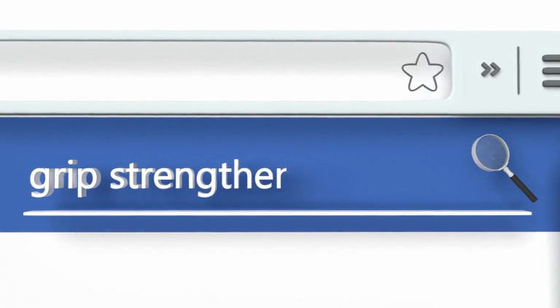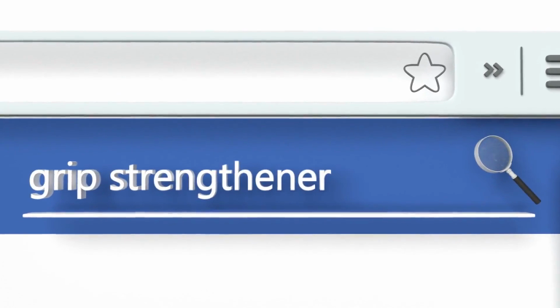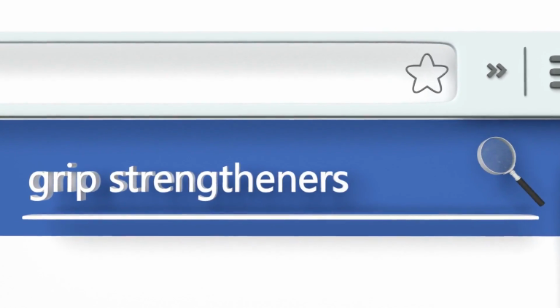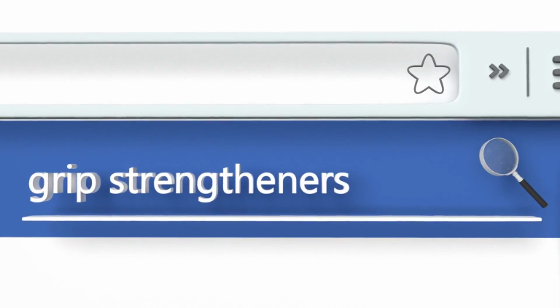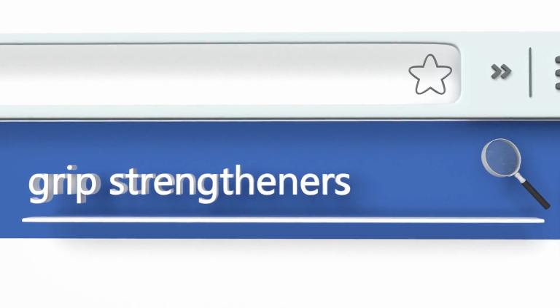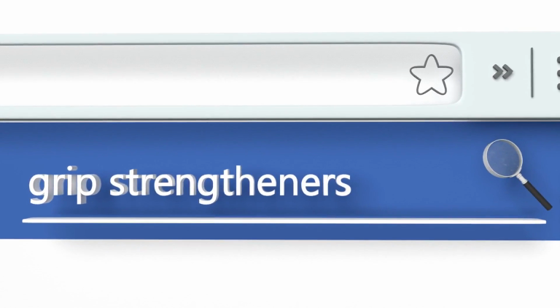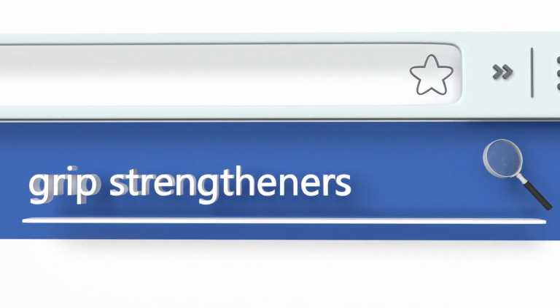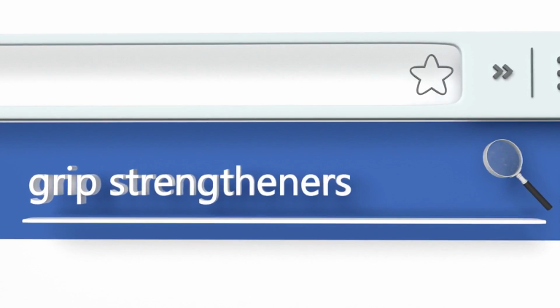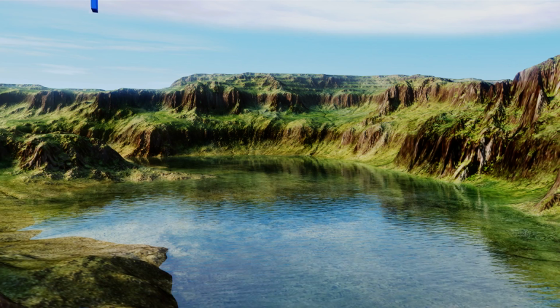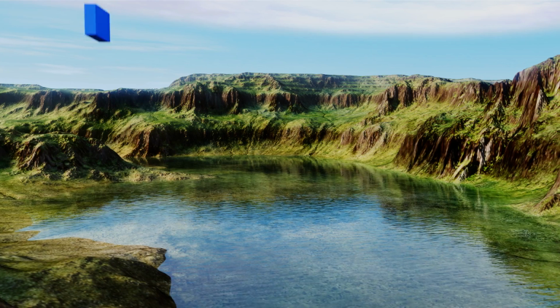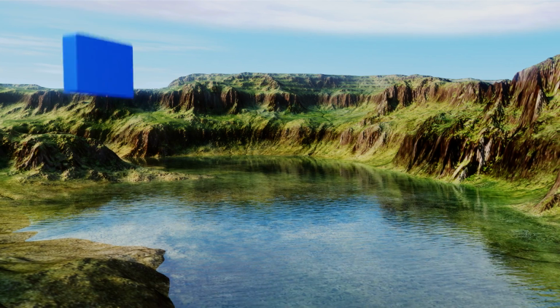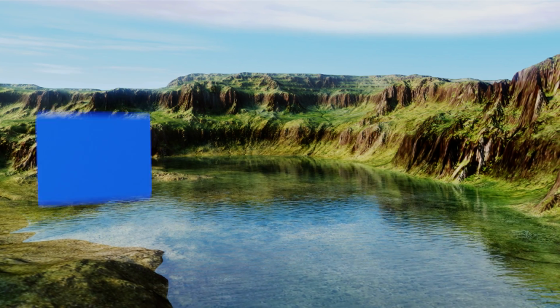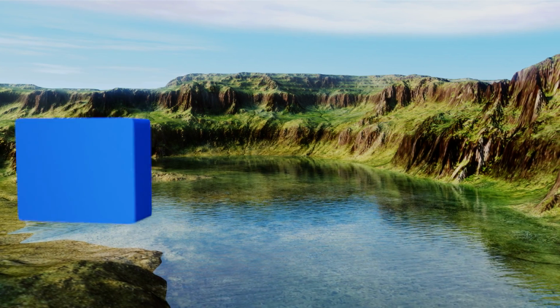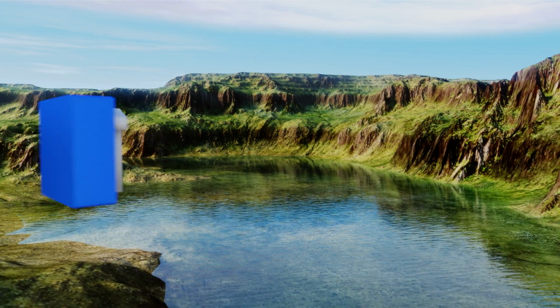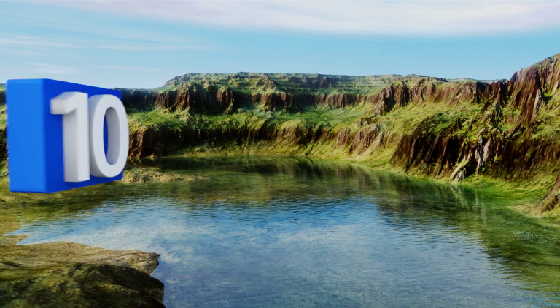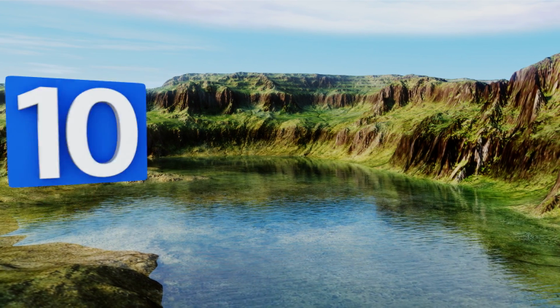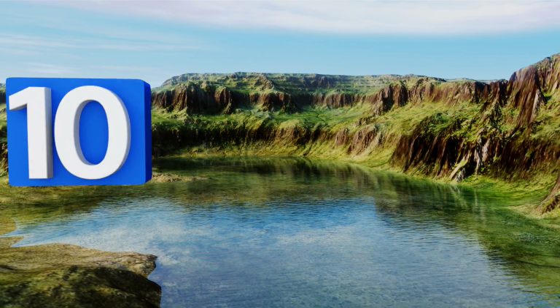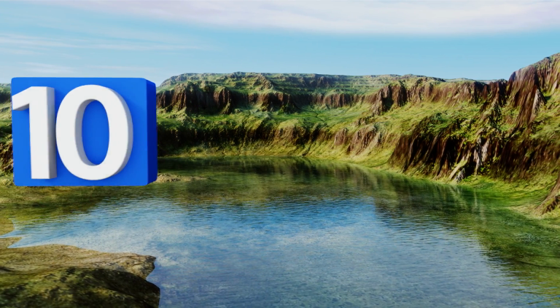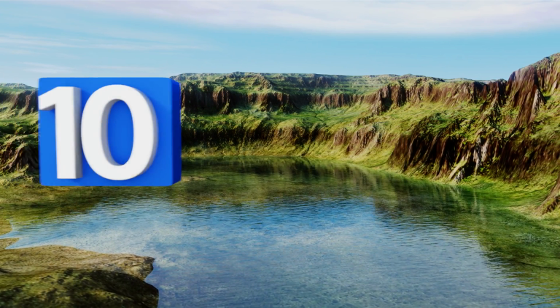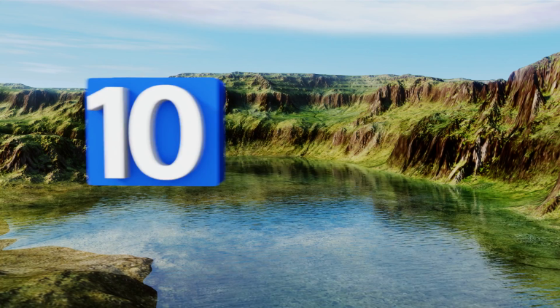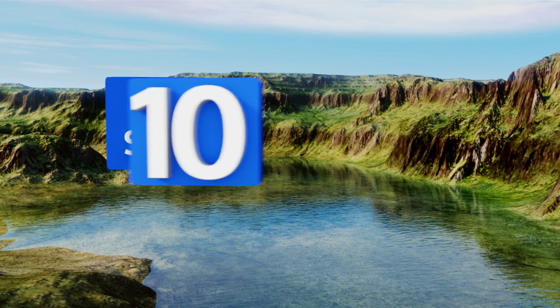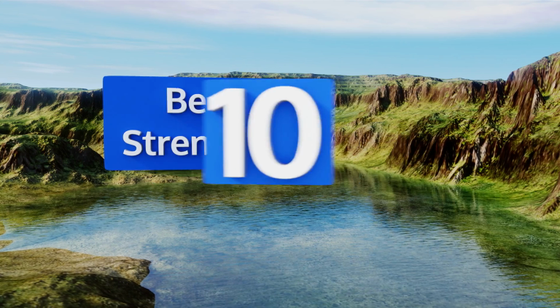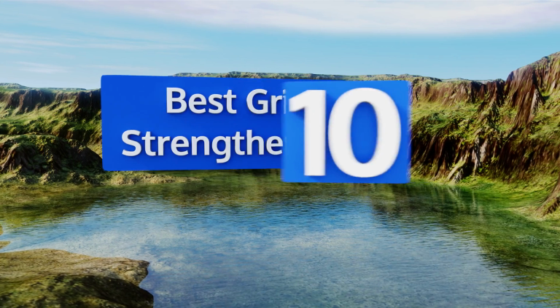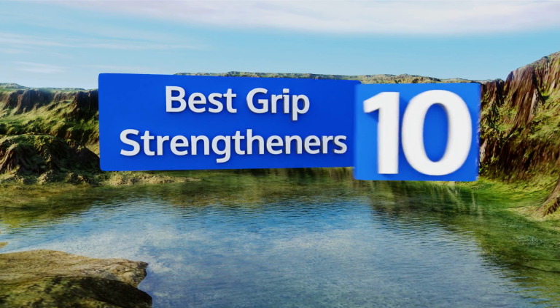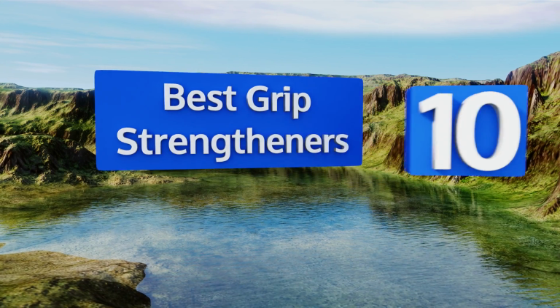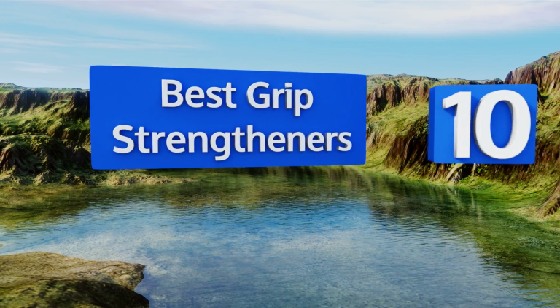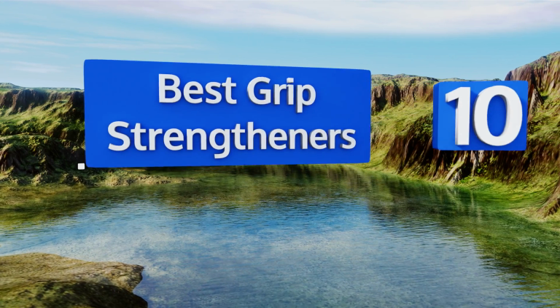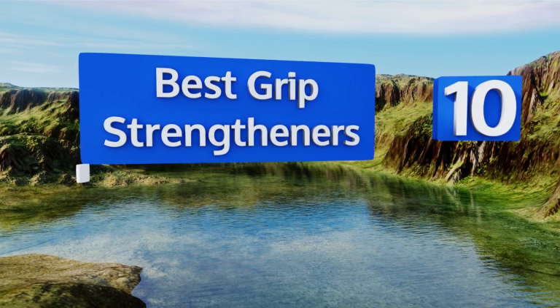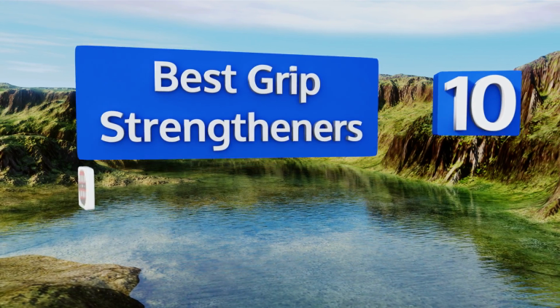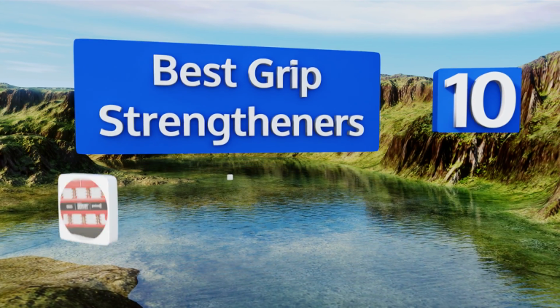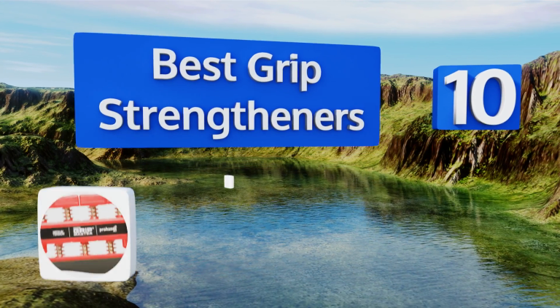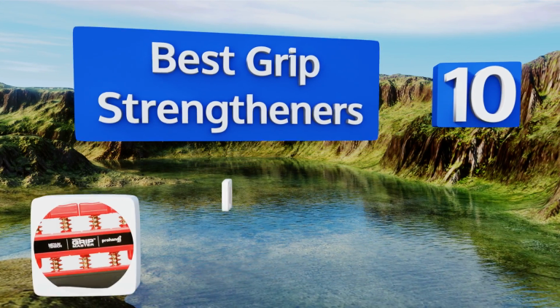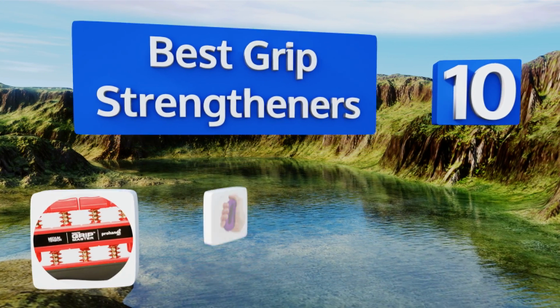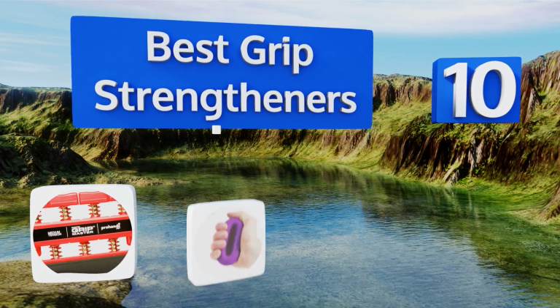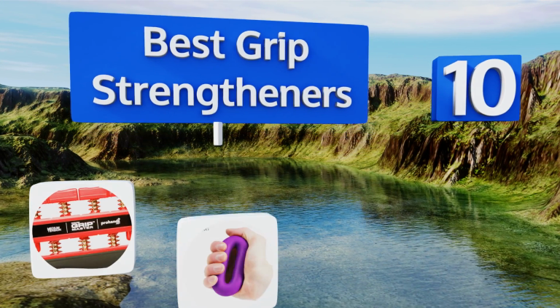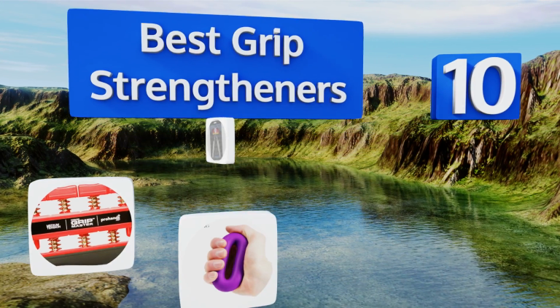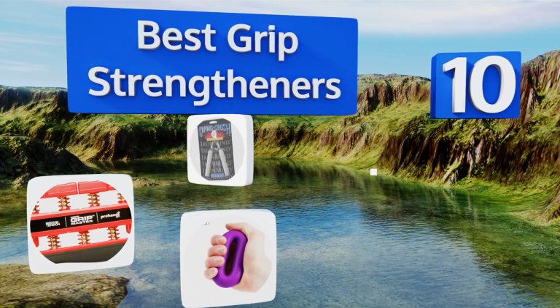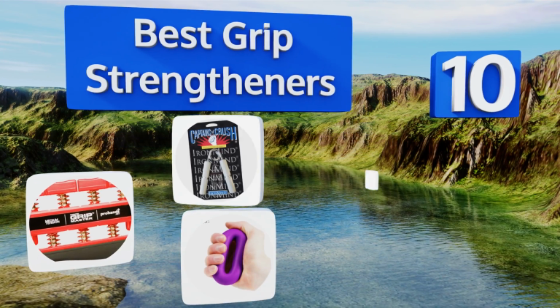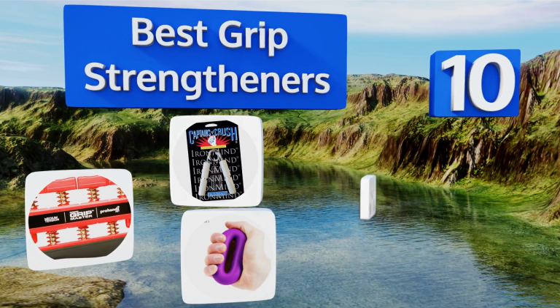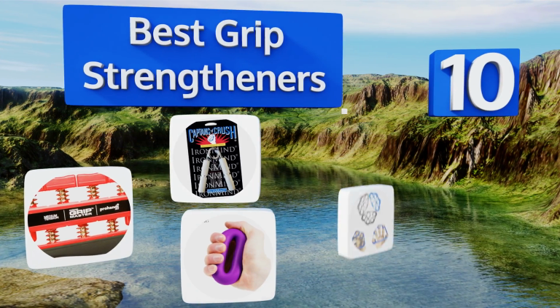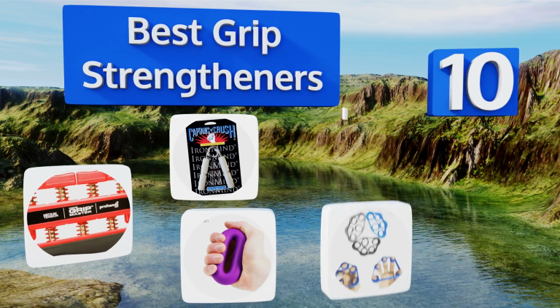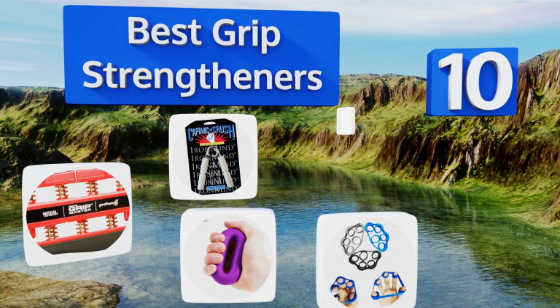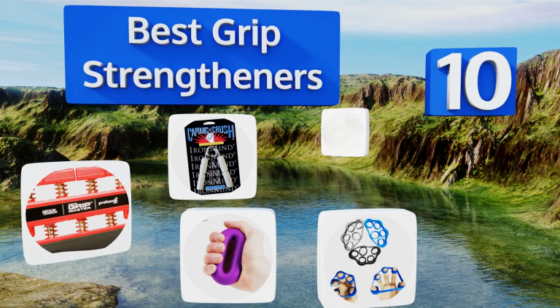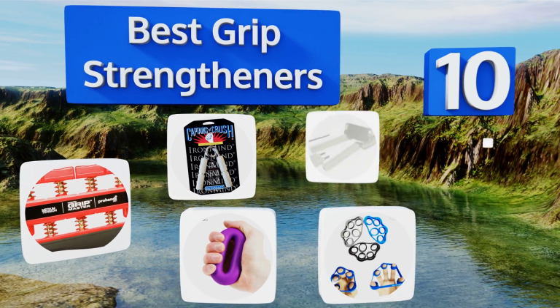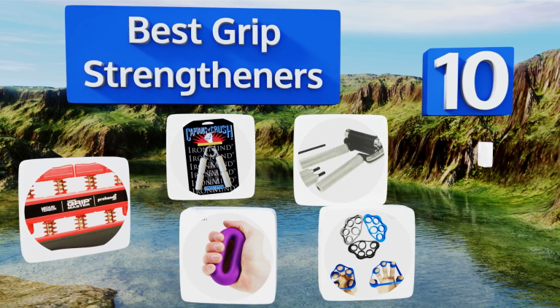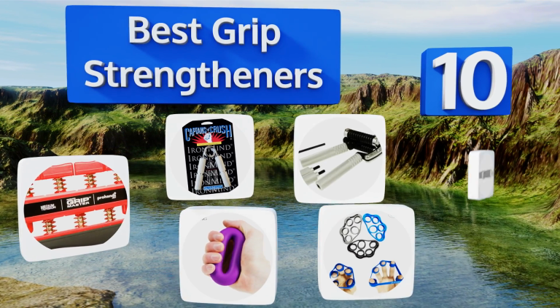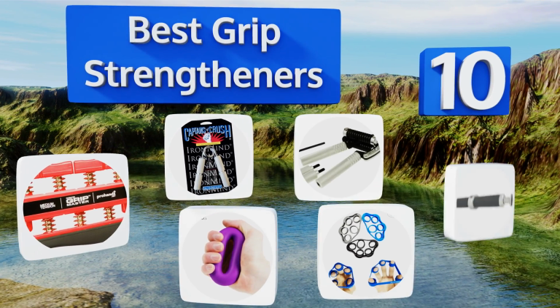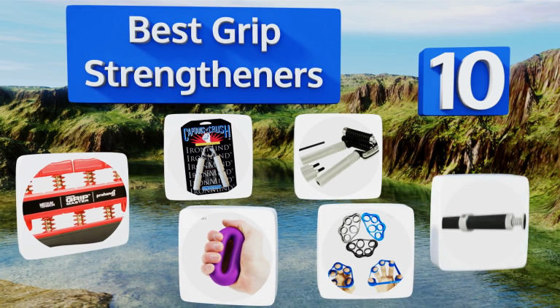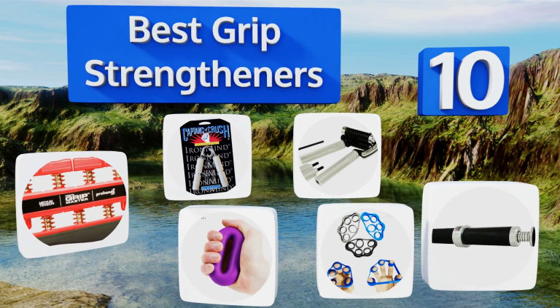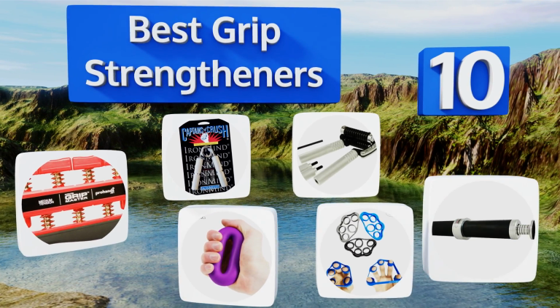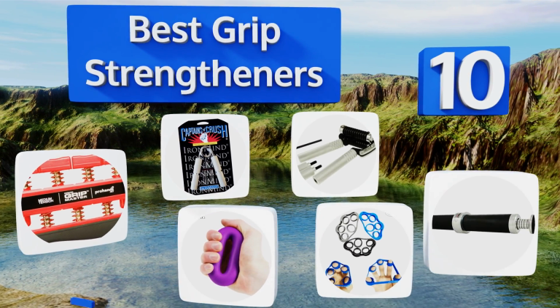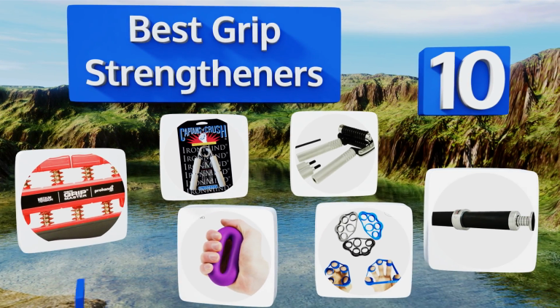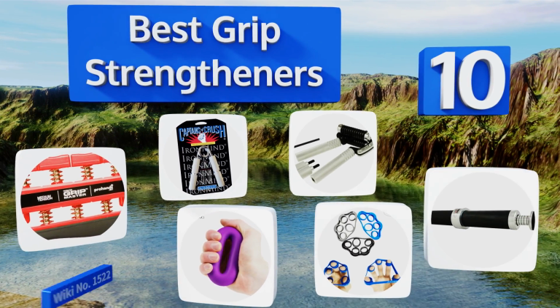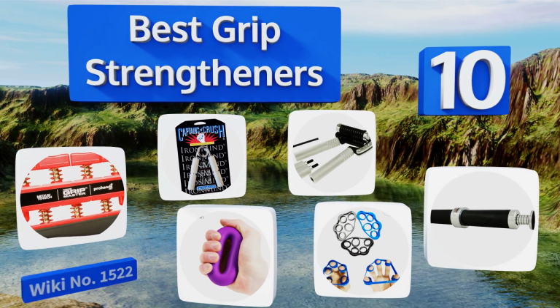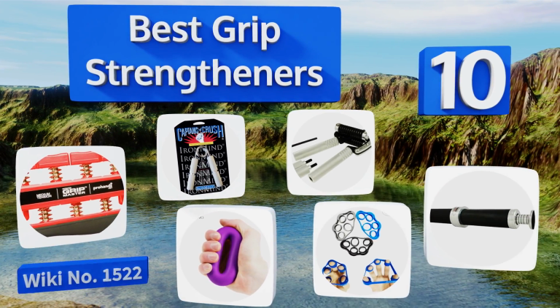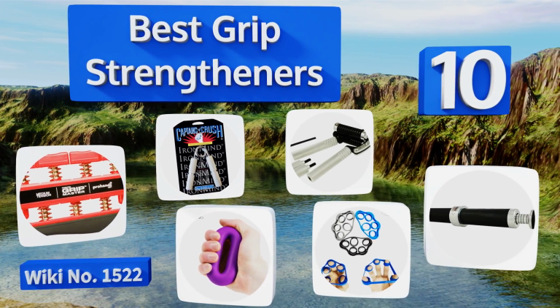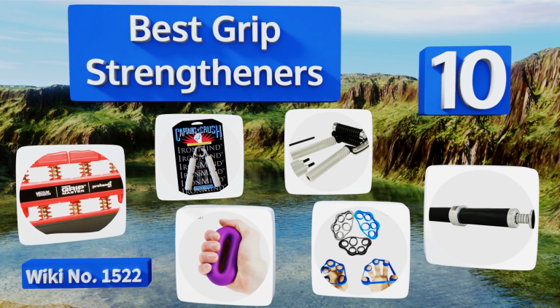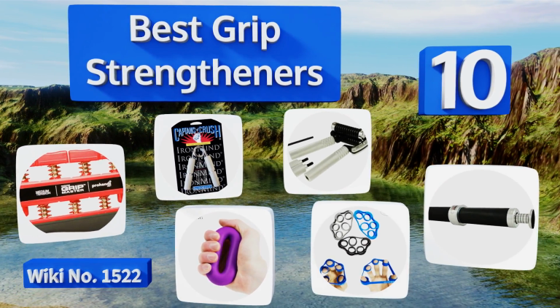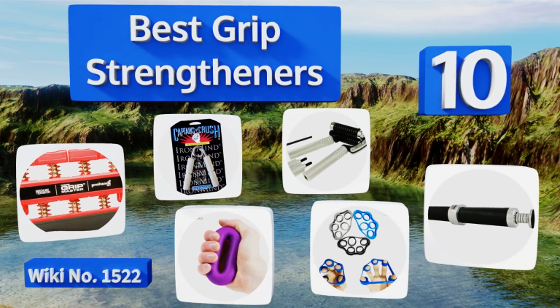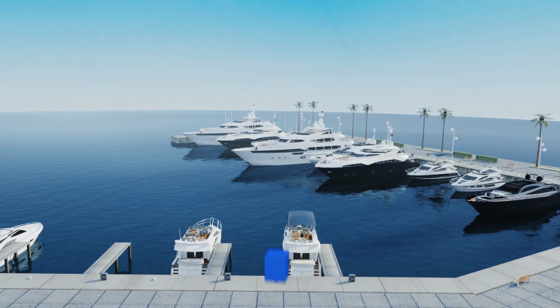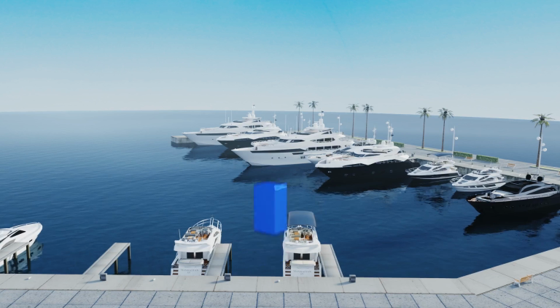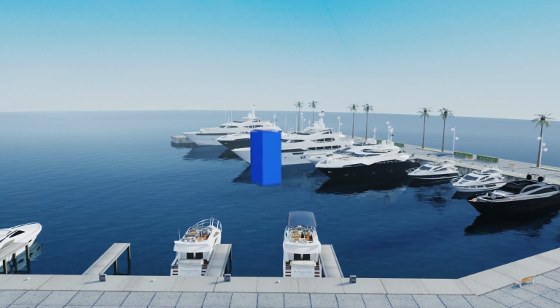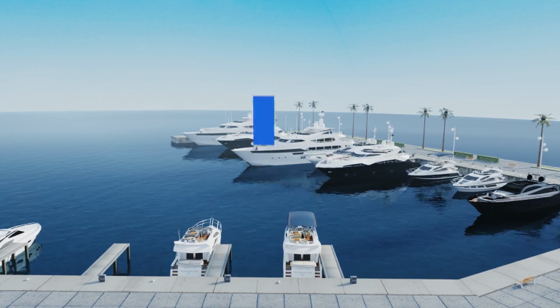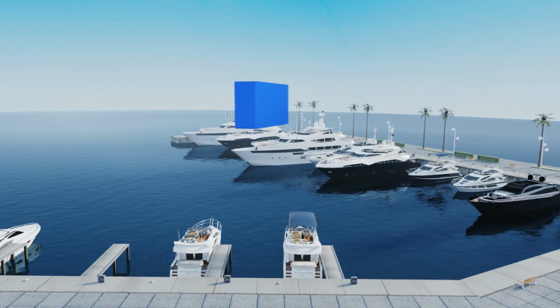EasyVid presents the 10 best grip strengtheners. Let's get started with the list, starting off at number 10.